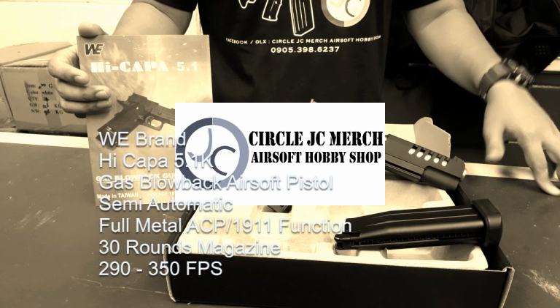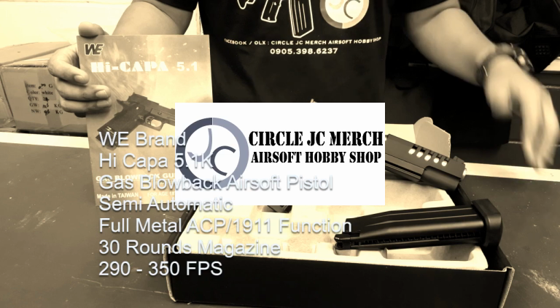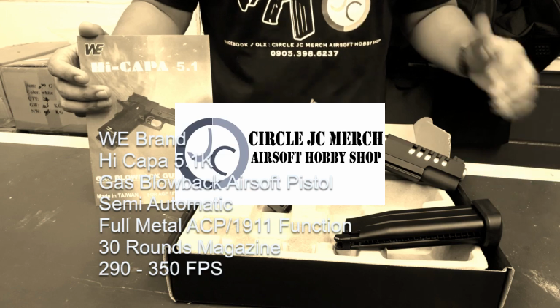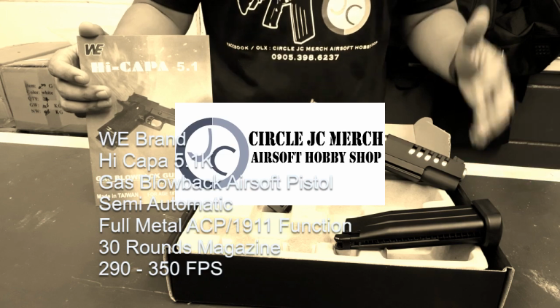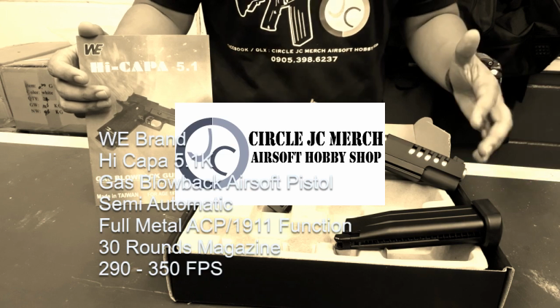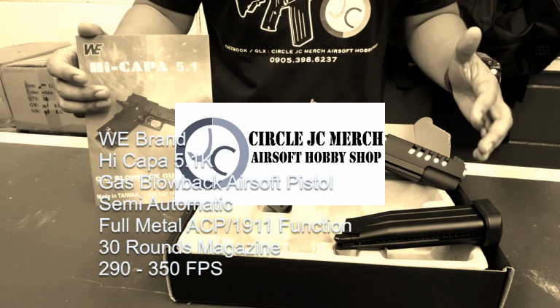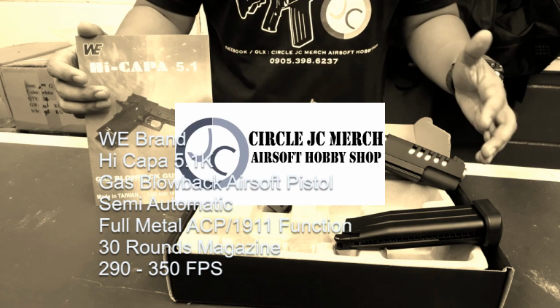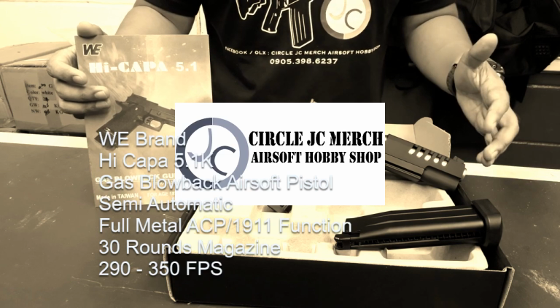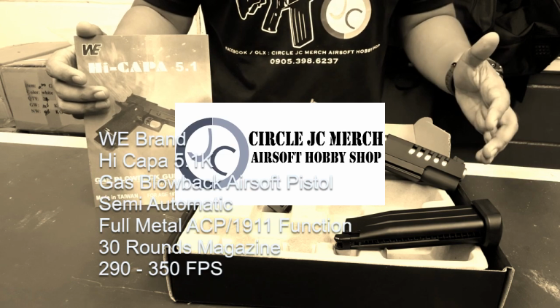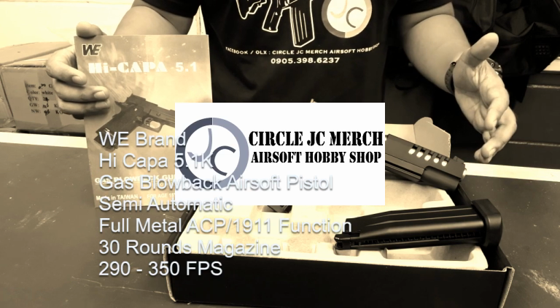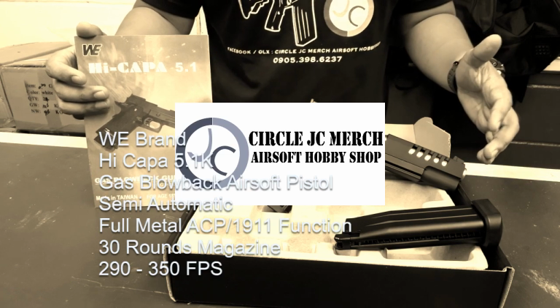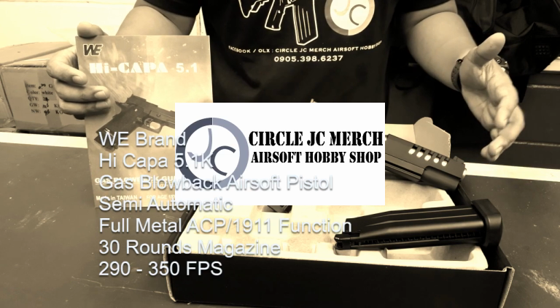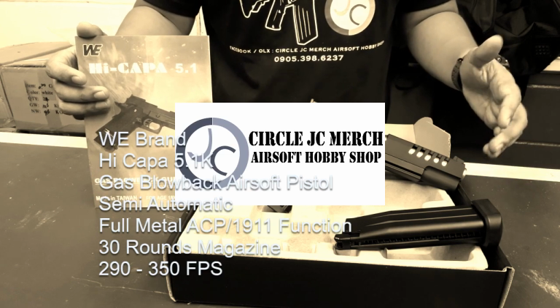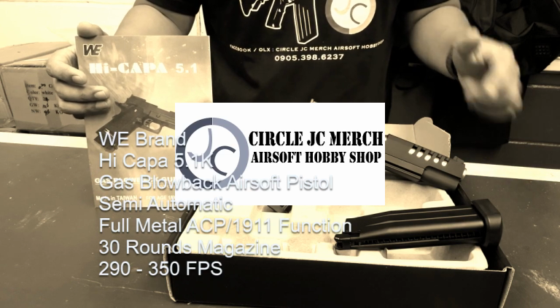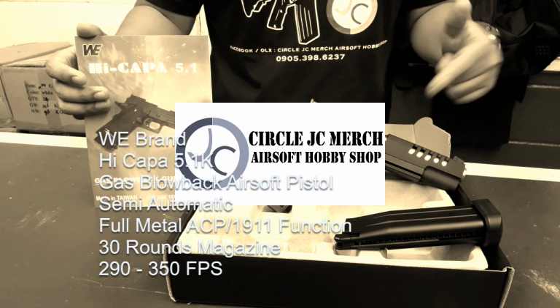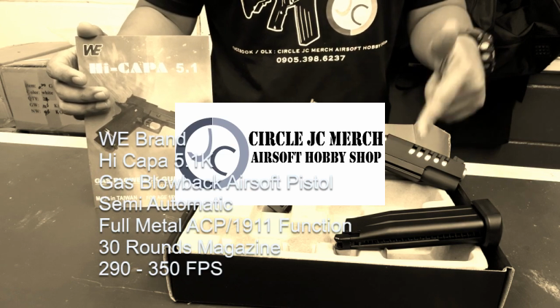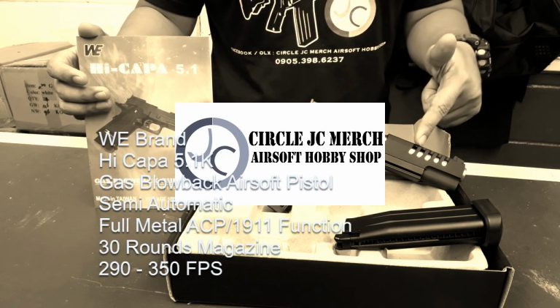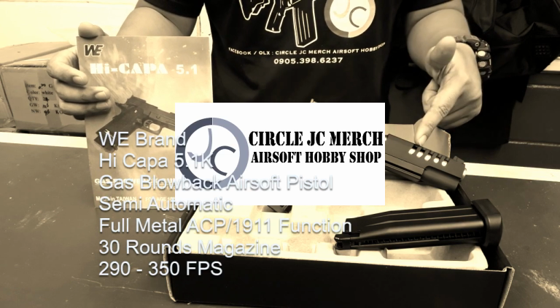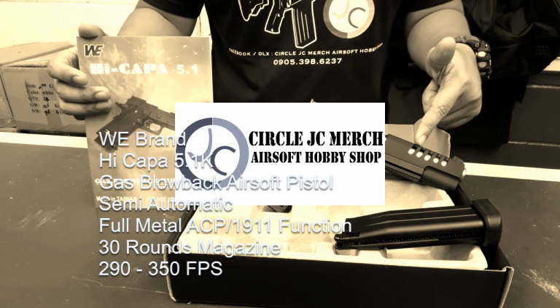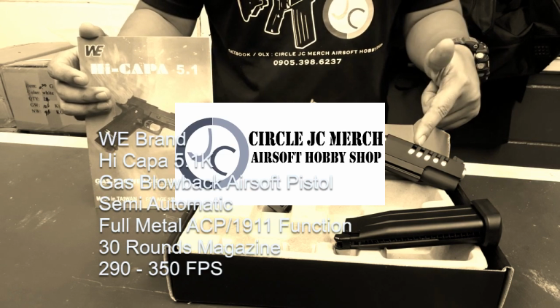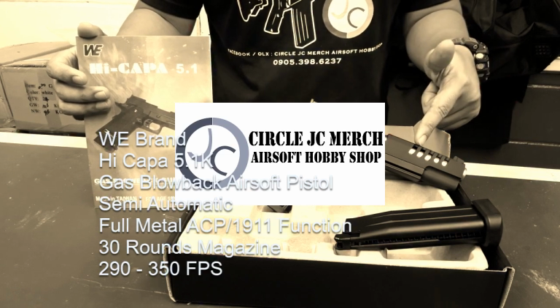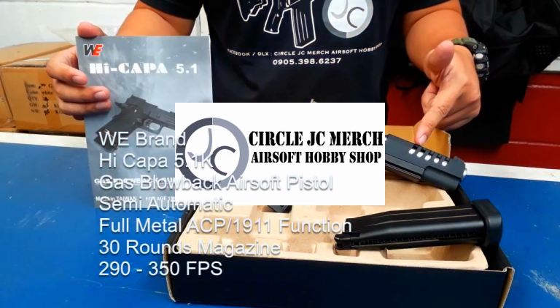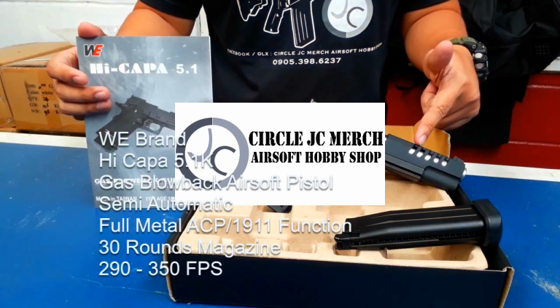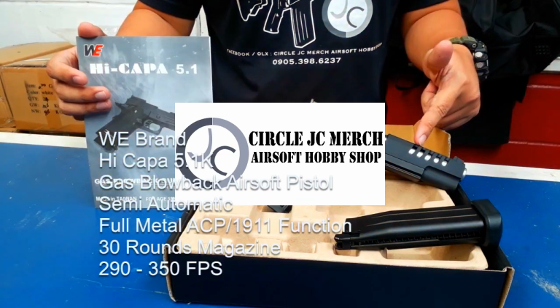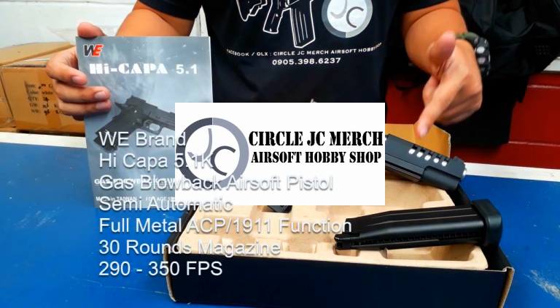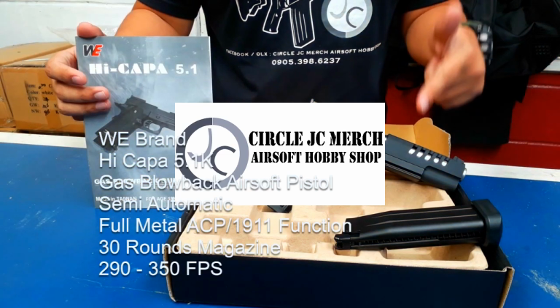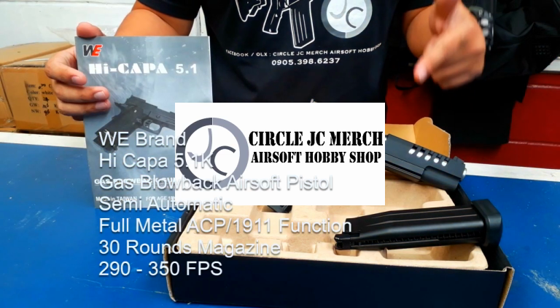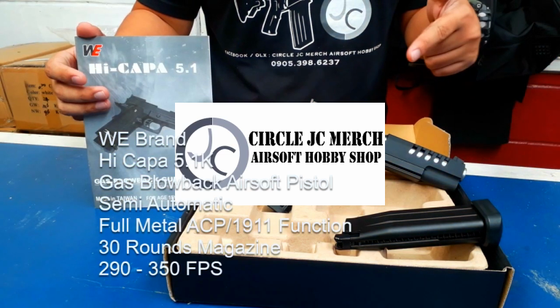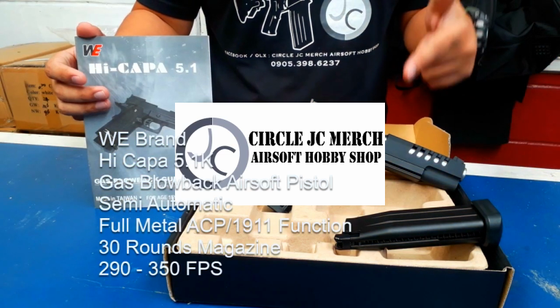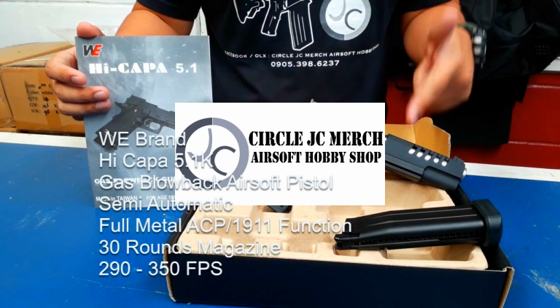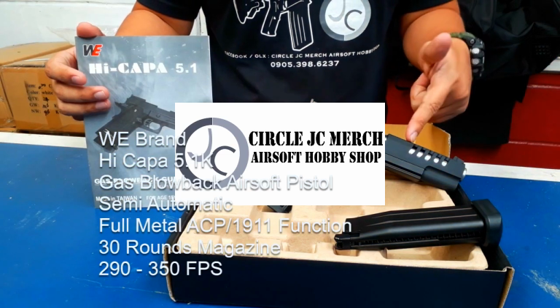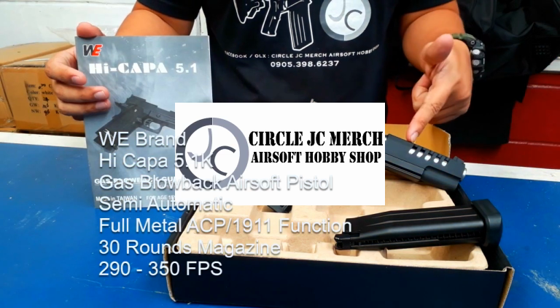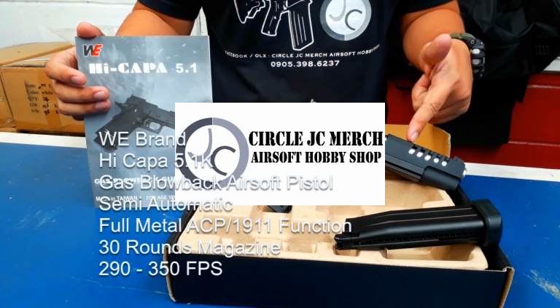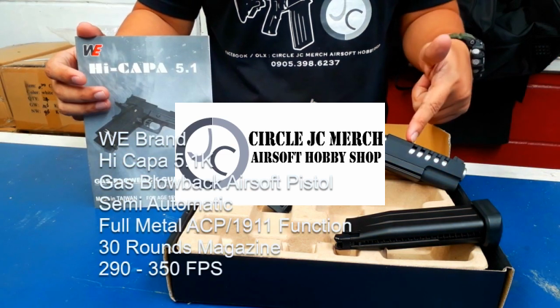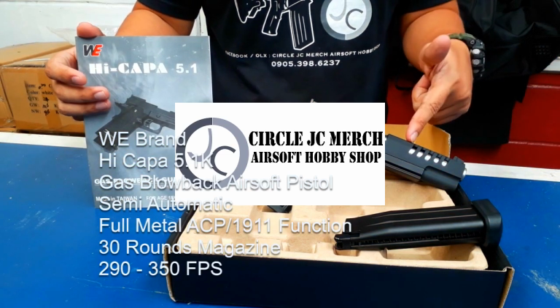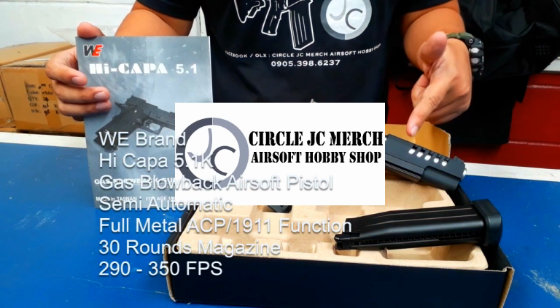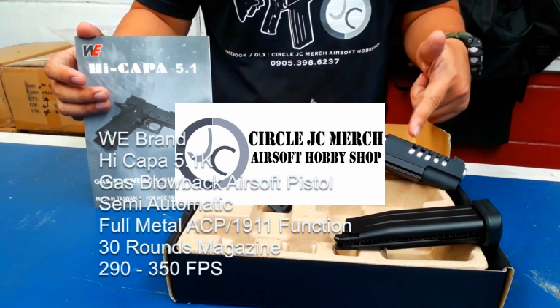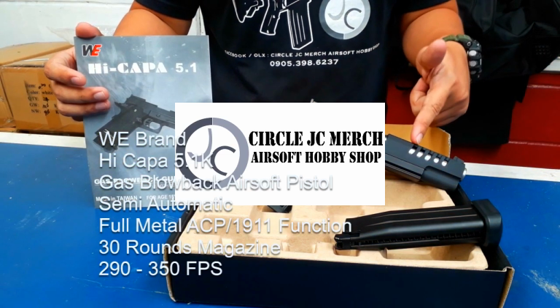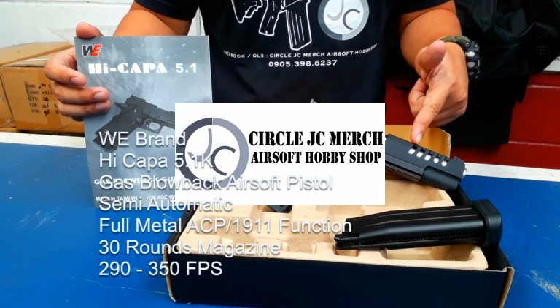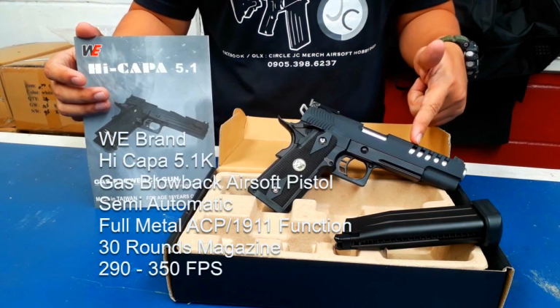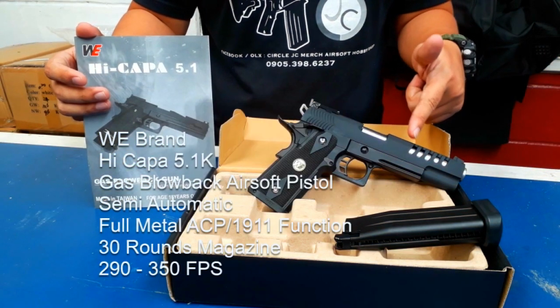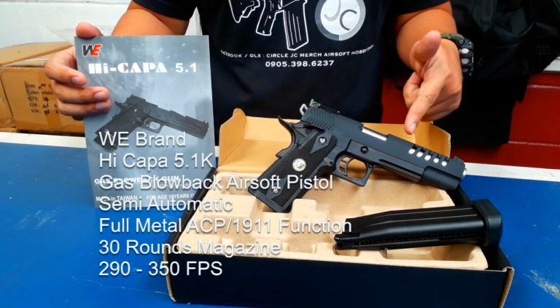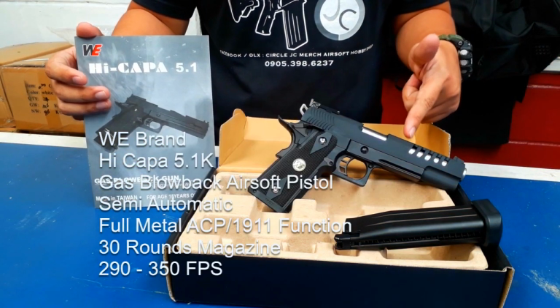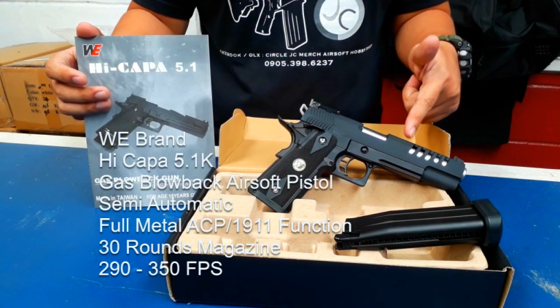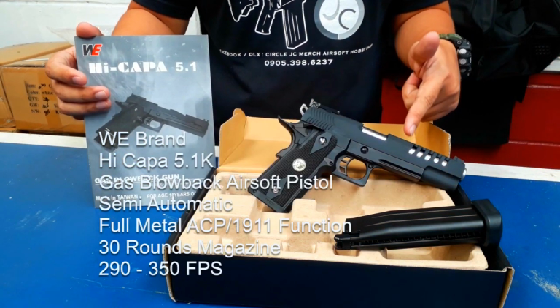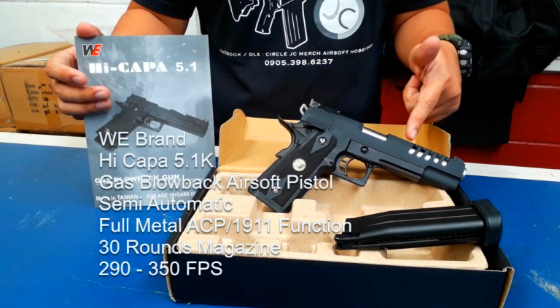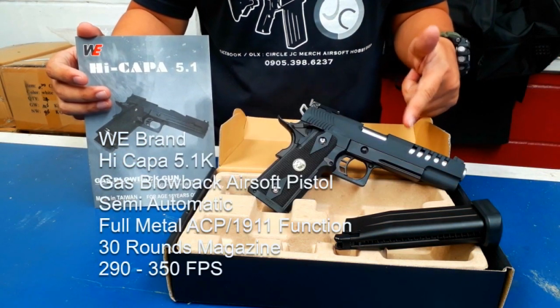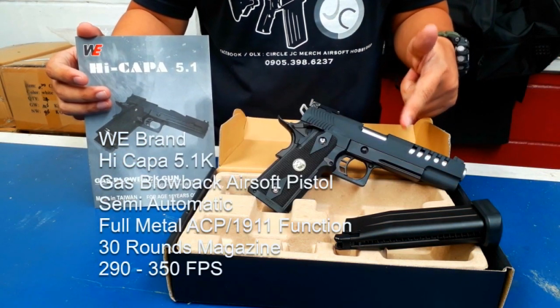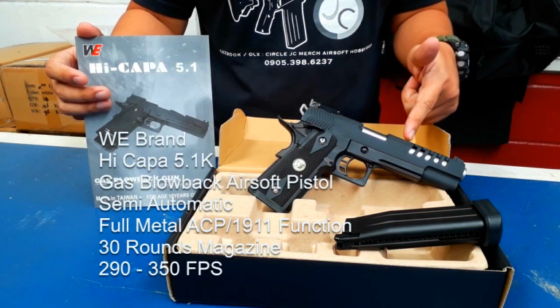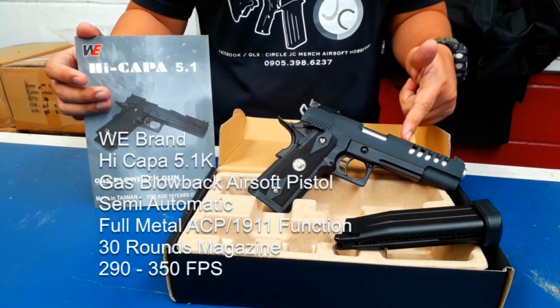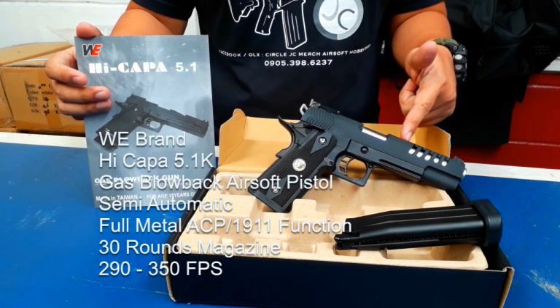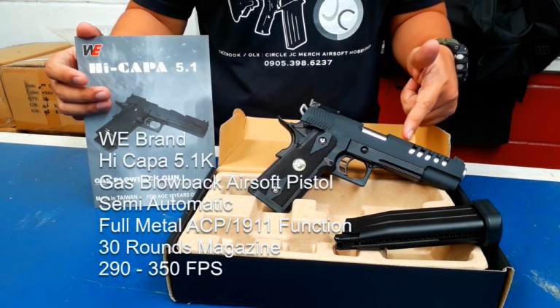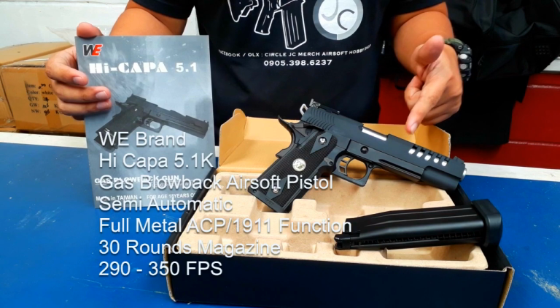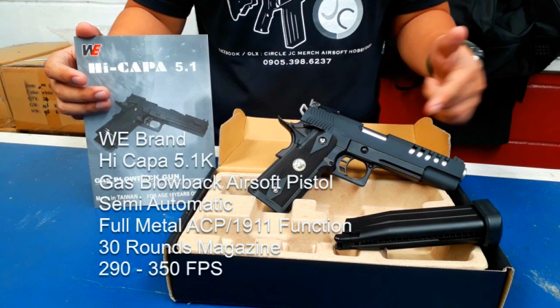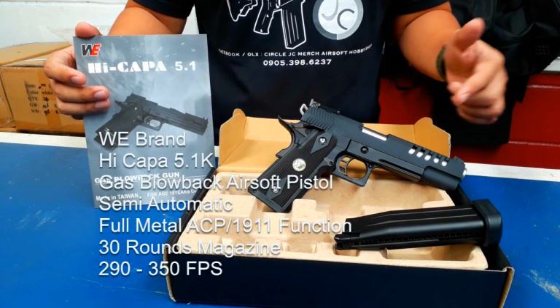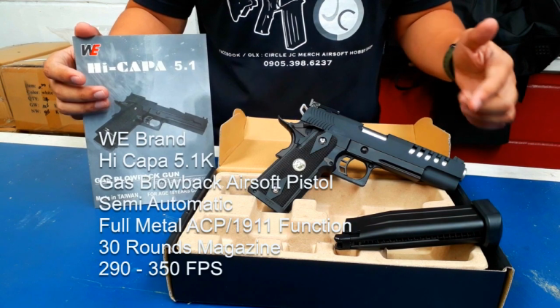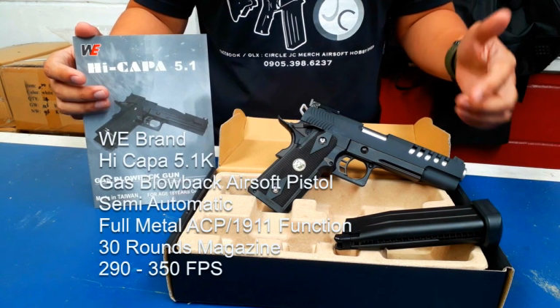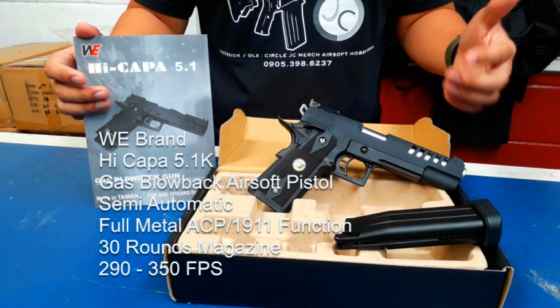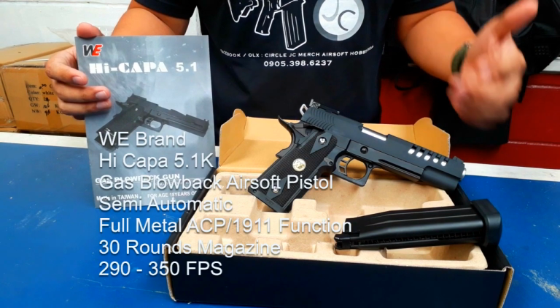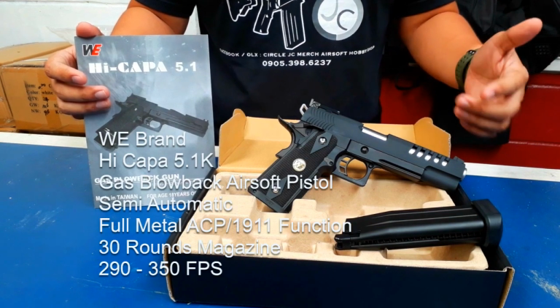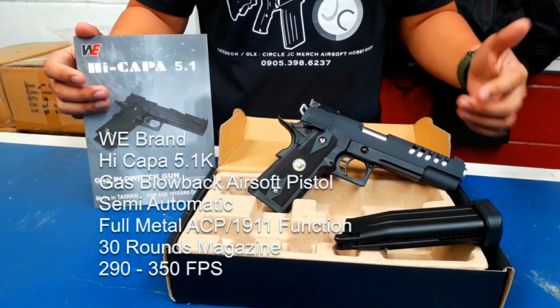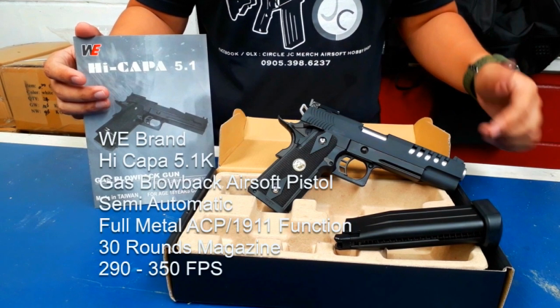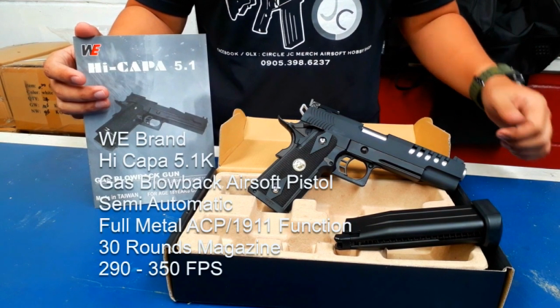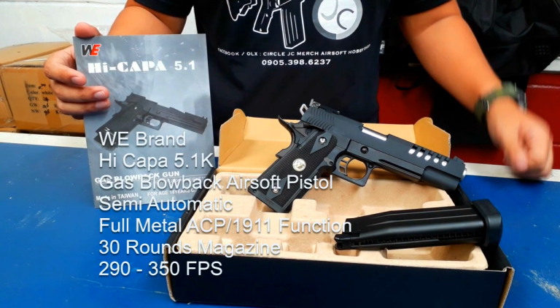Hey there guys, right here is a HiKappa 5.1k by WeeBrand.